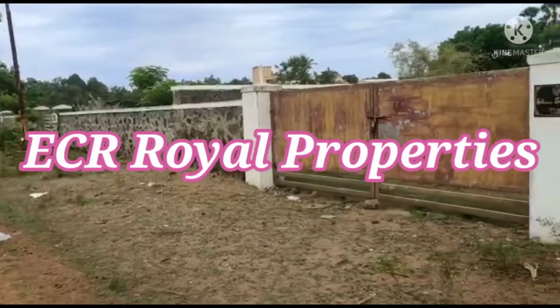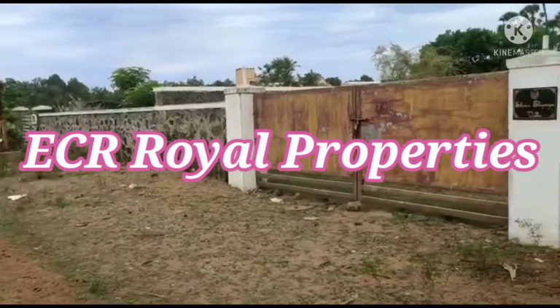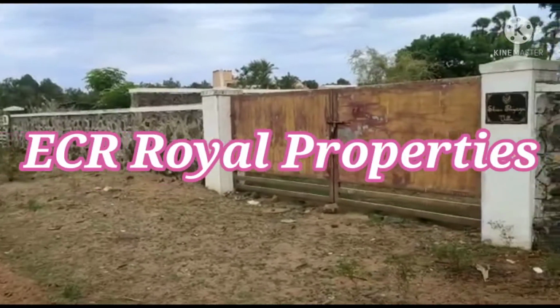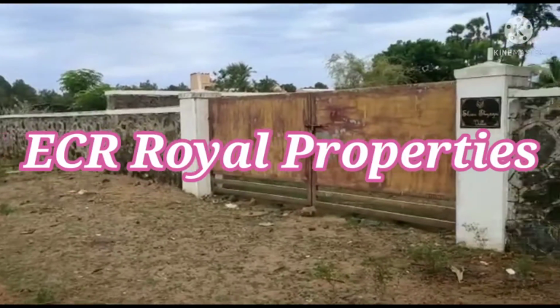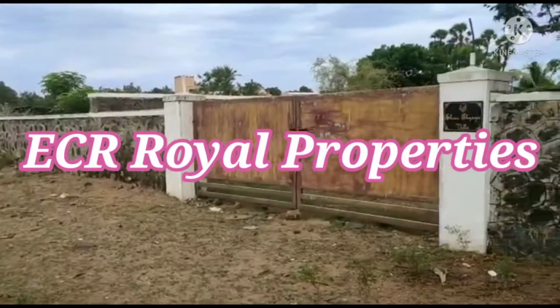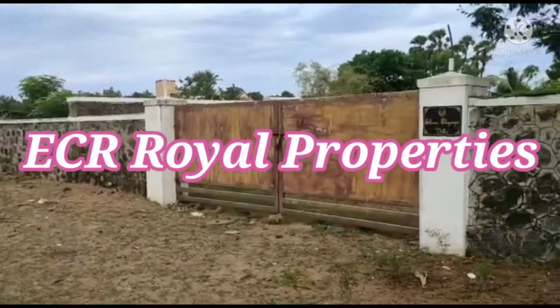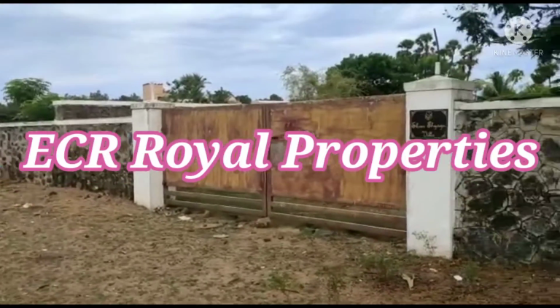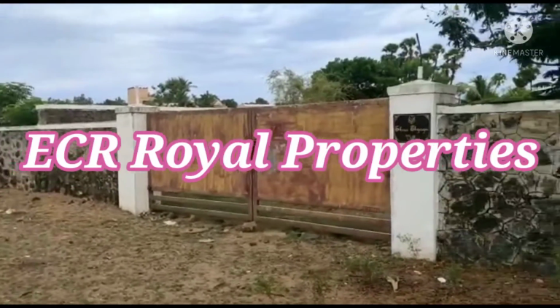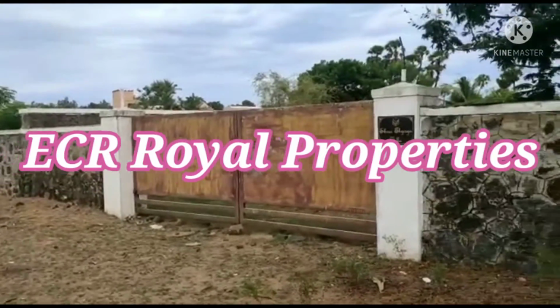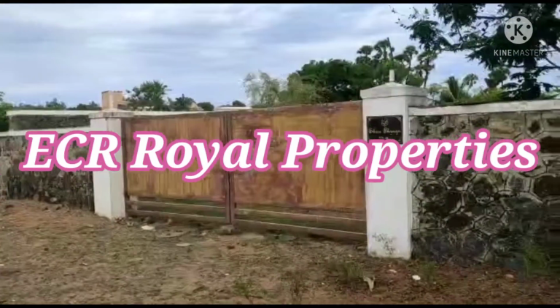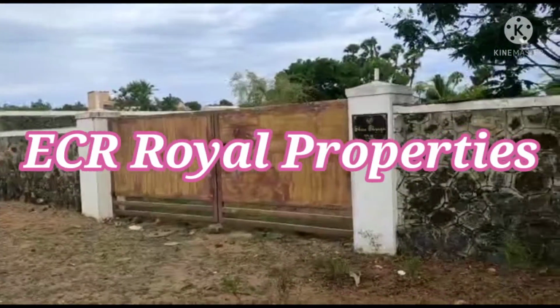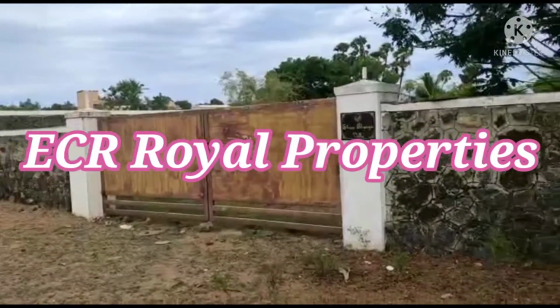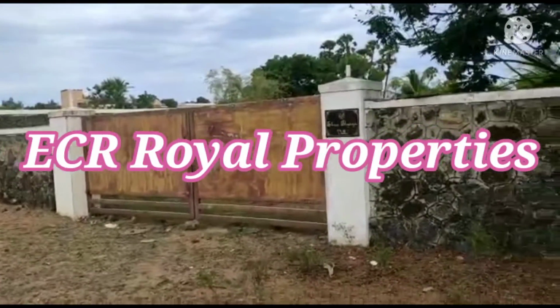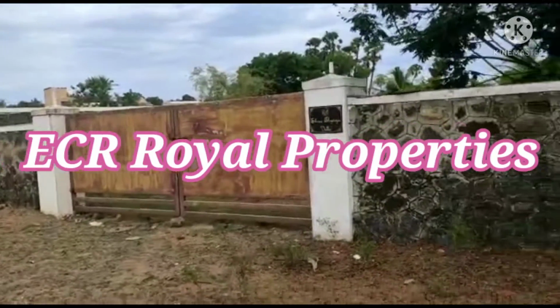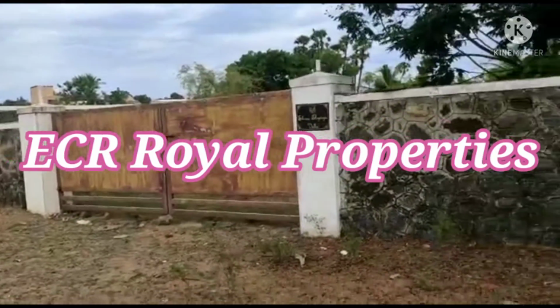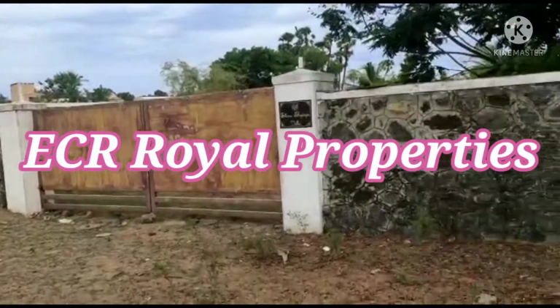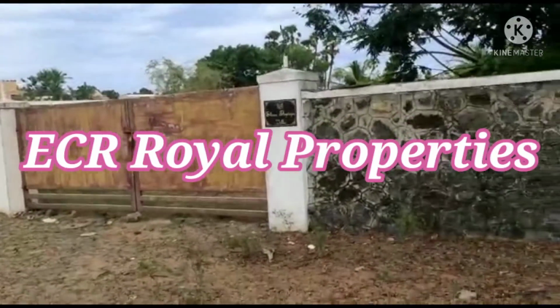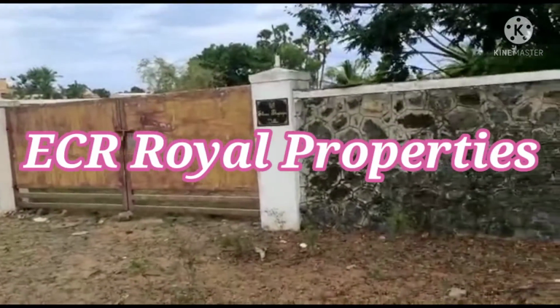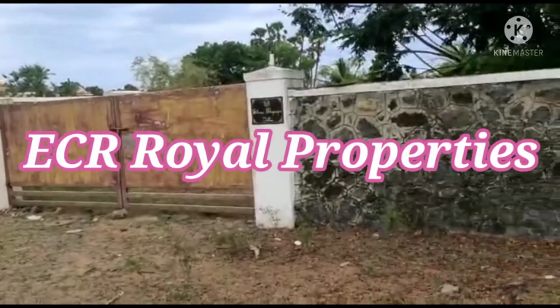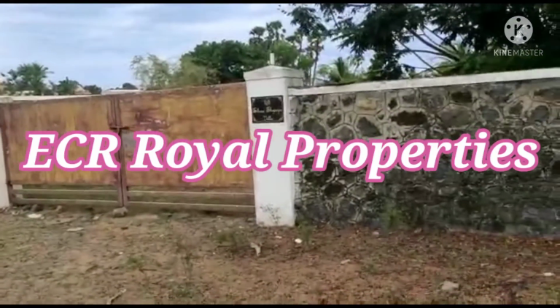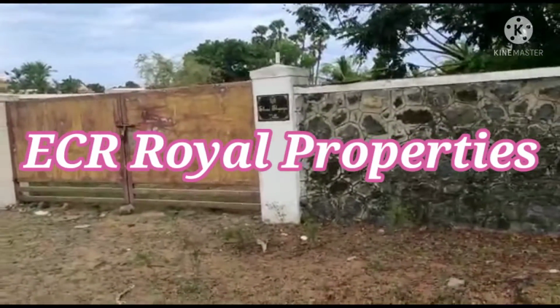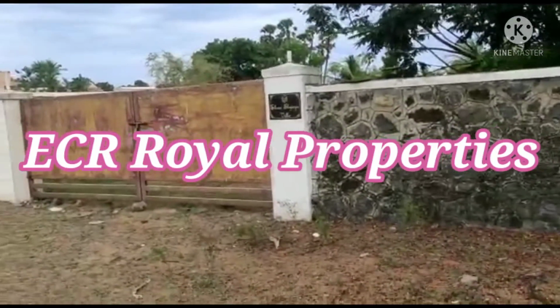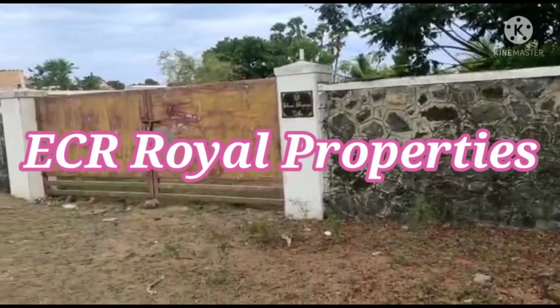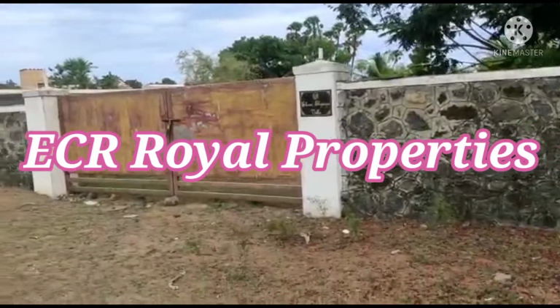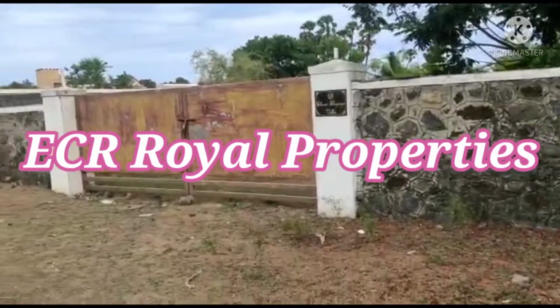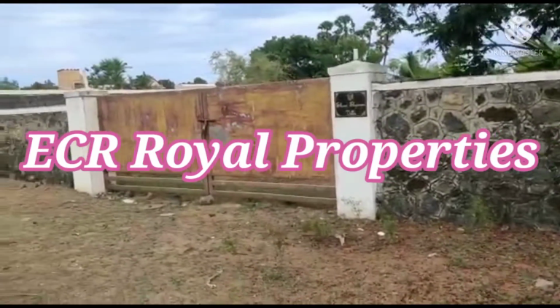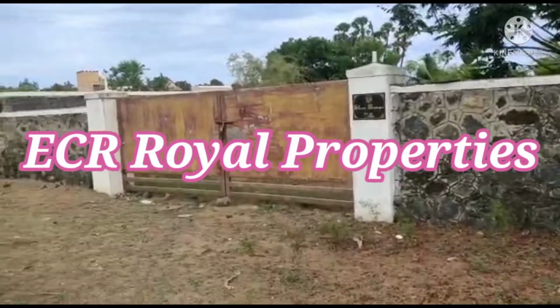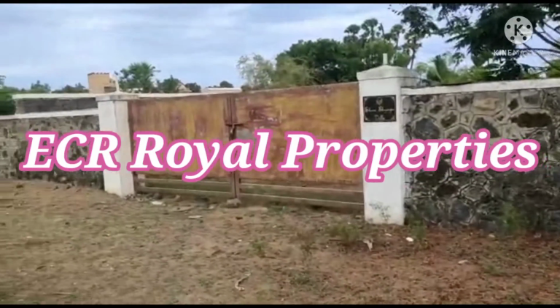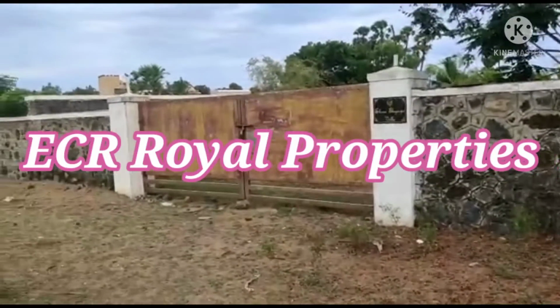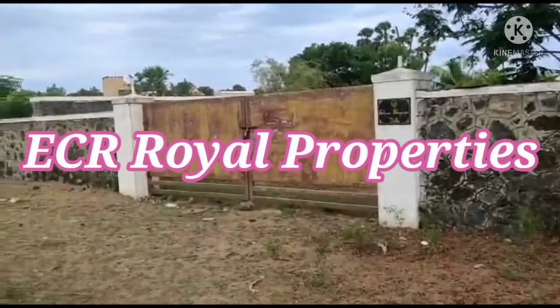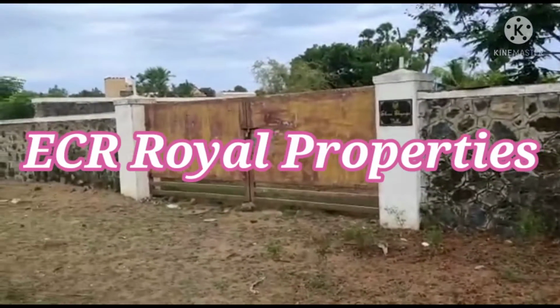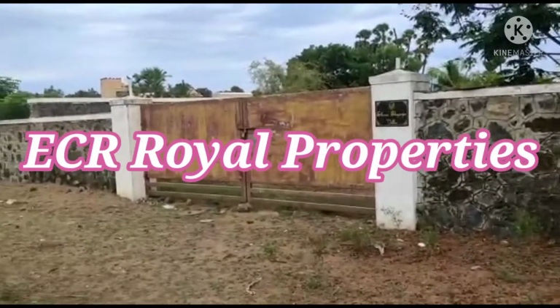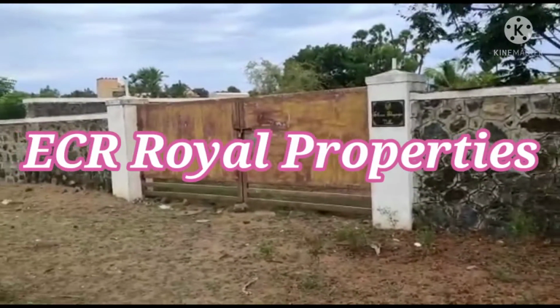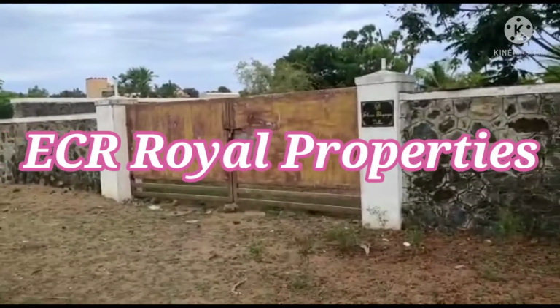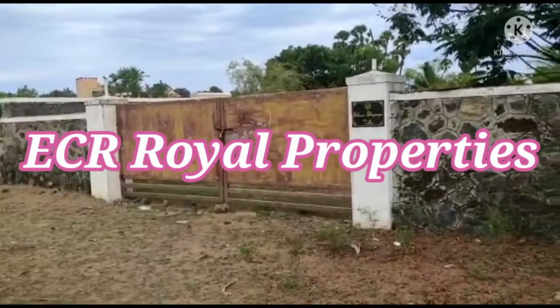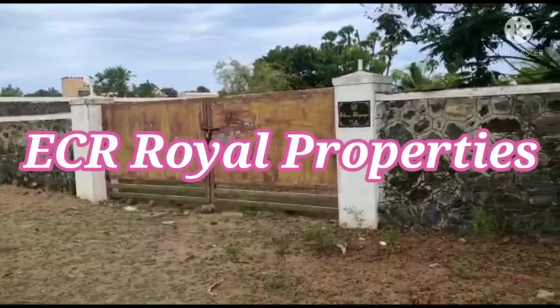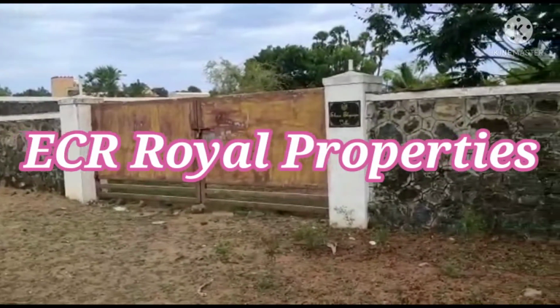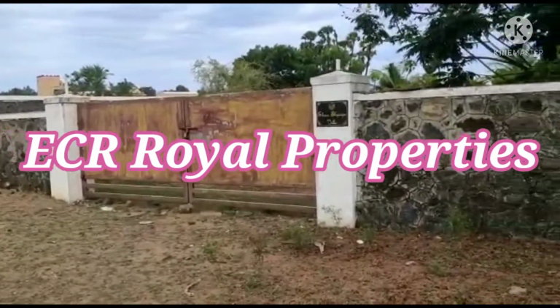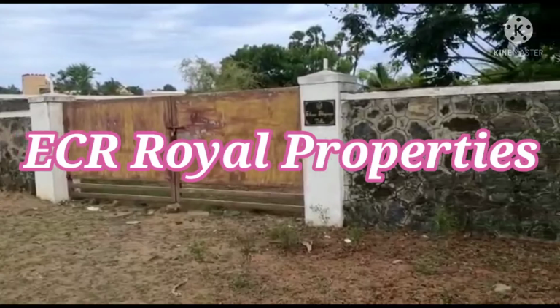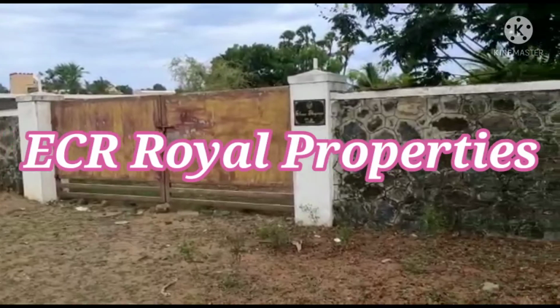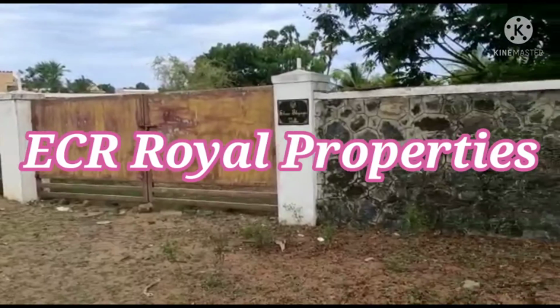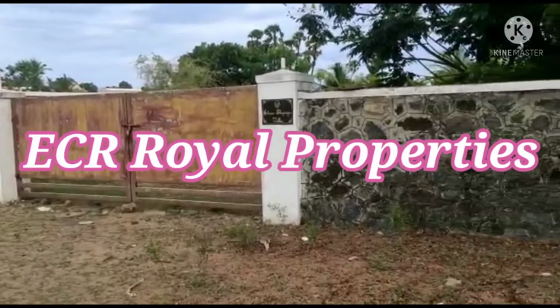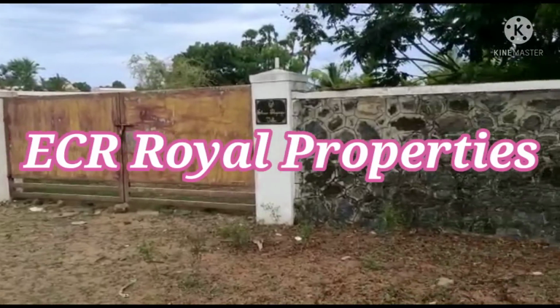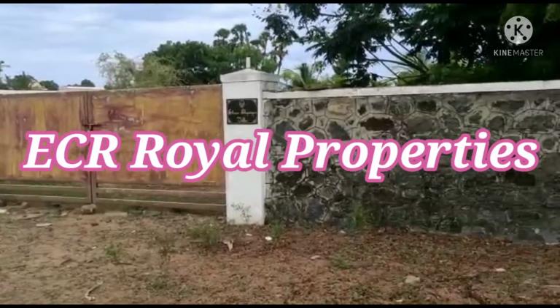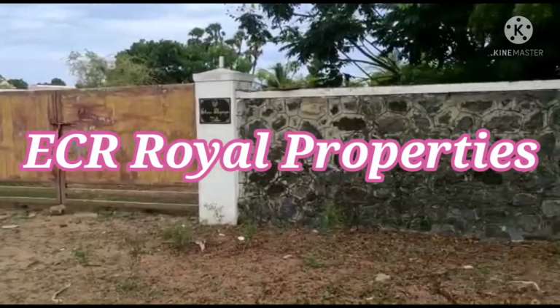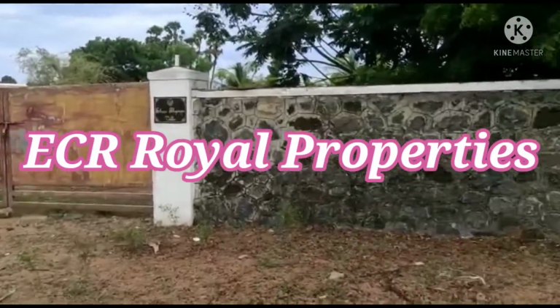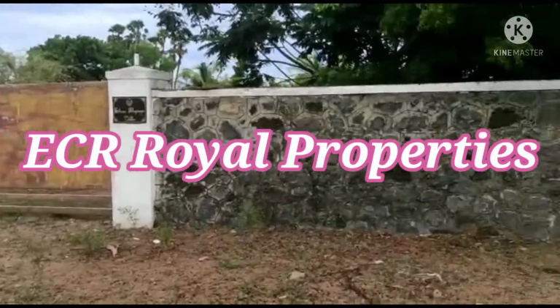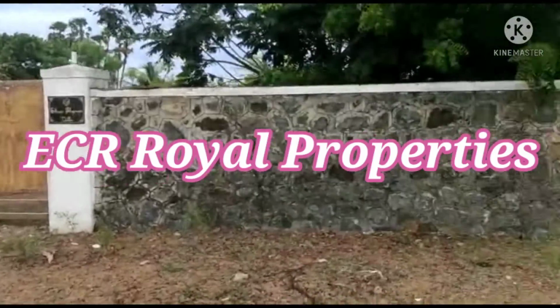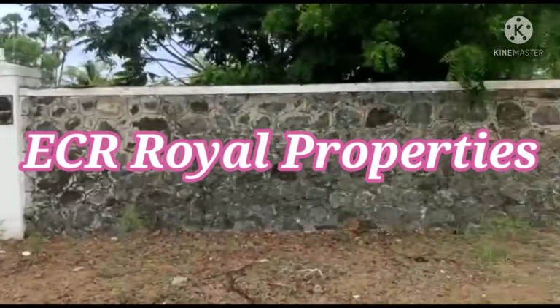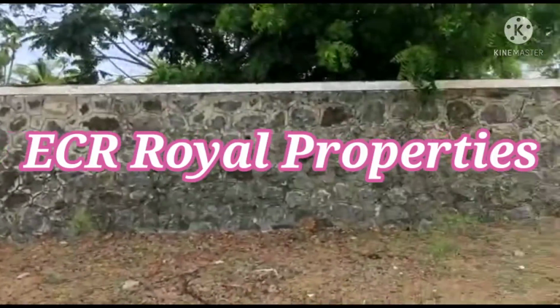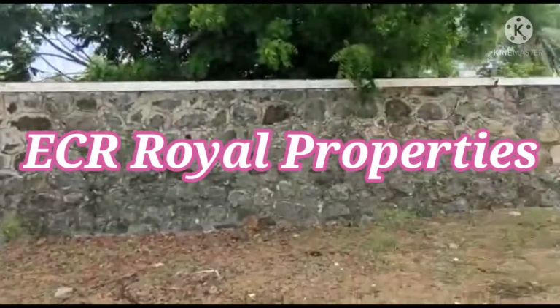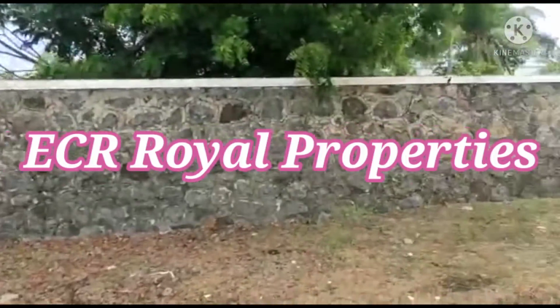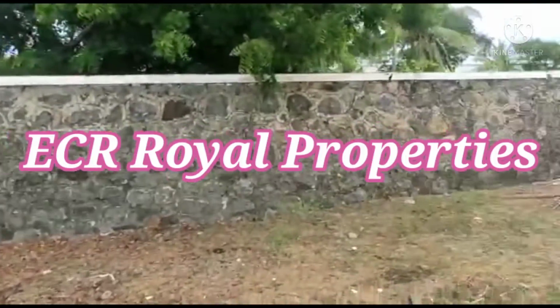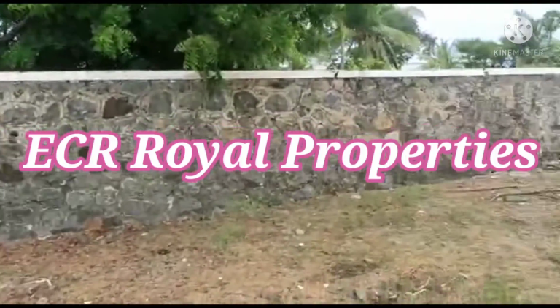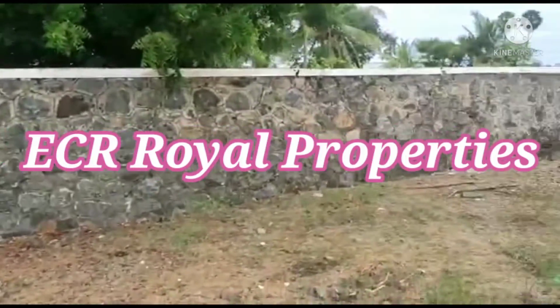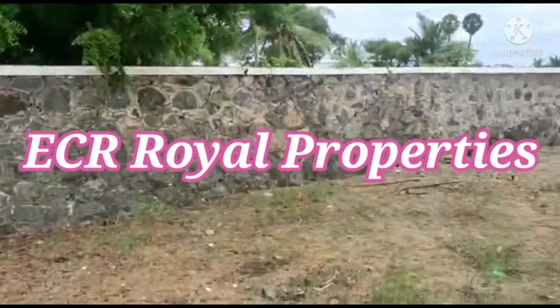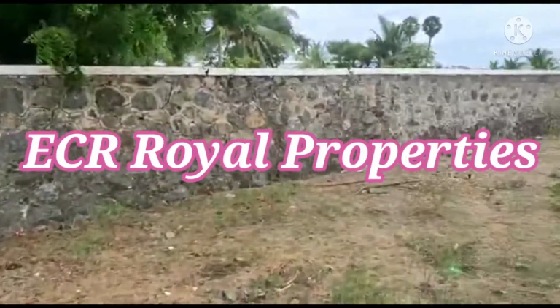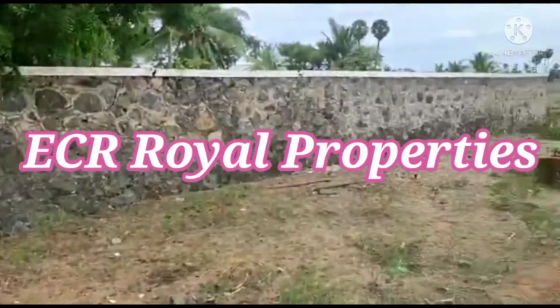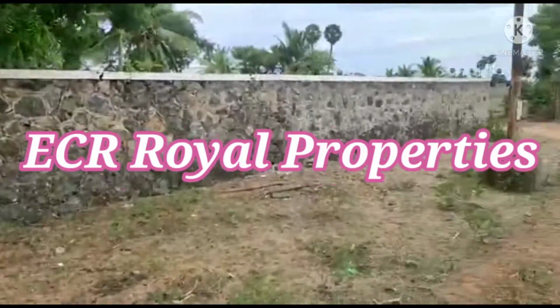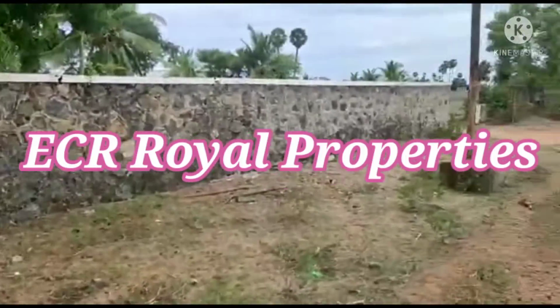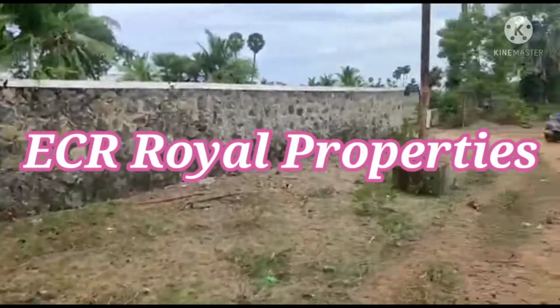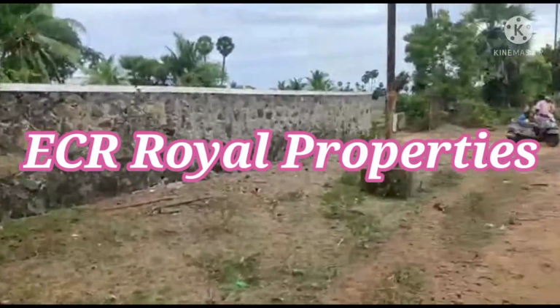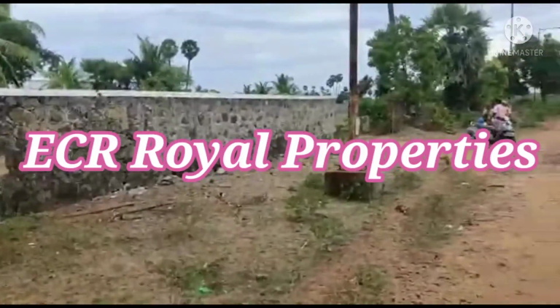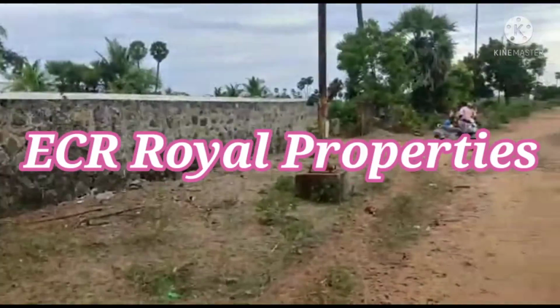Hello friends, welcome back to ECR Royal Properties. Today we are going to talk about 4.5 grounds in a prime location.